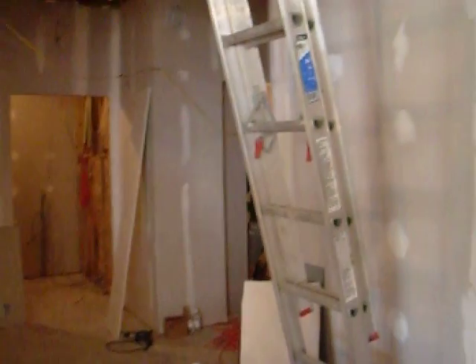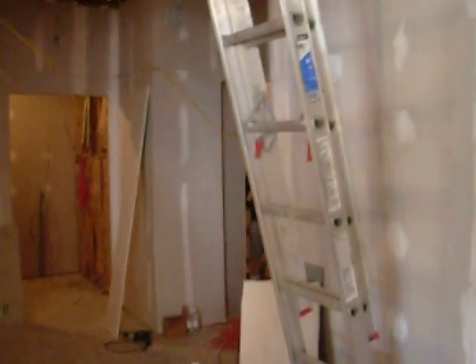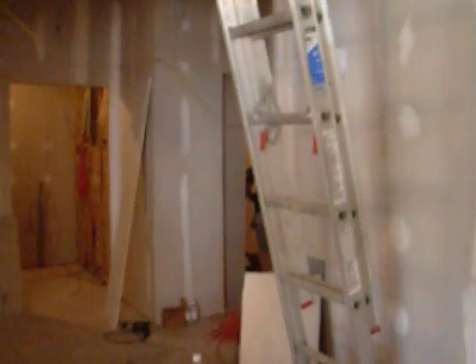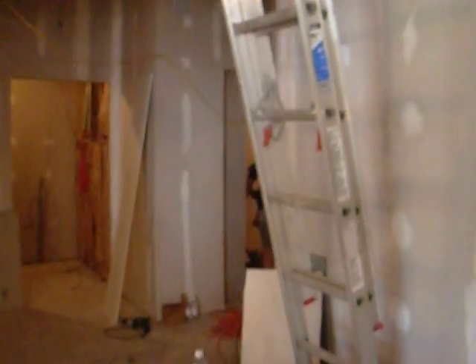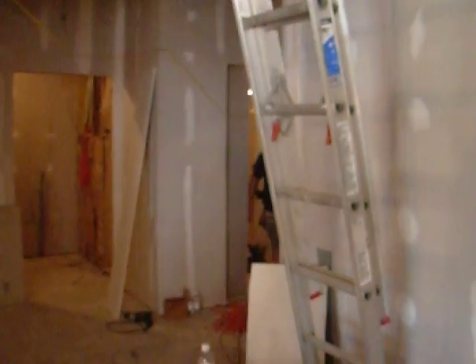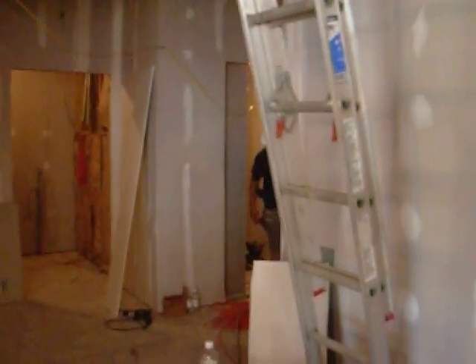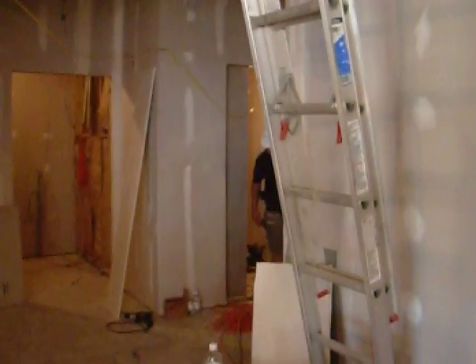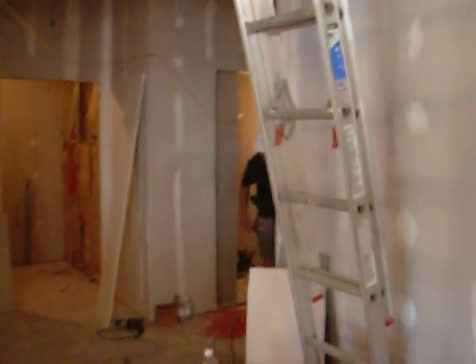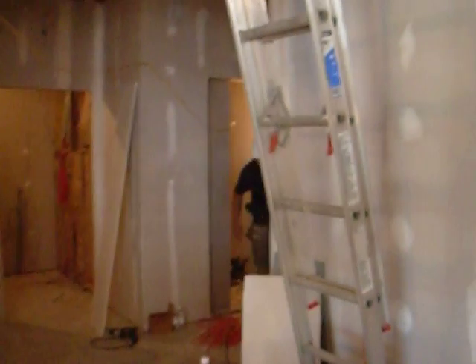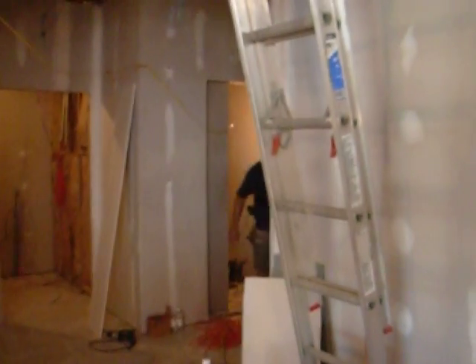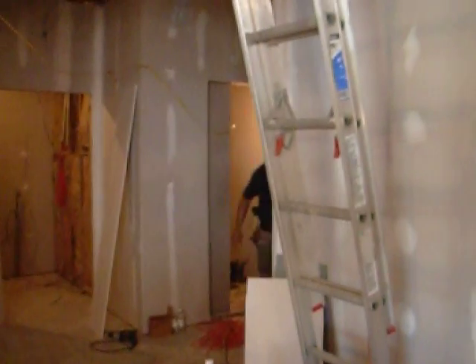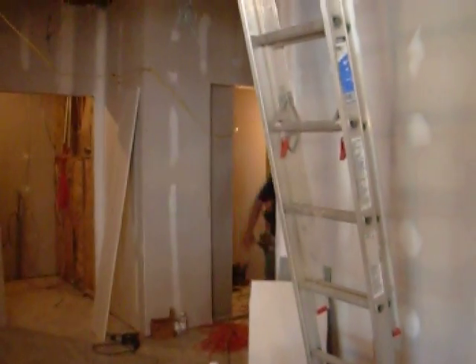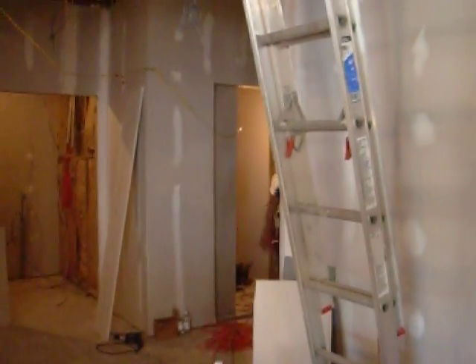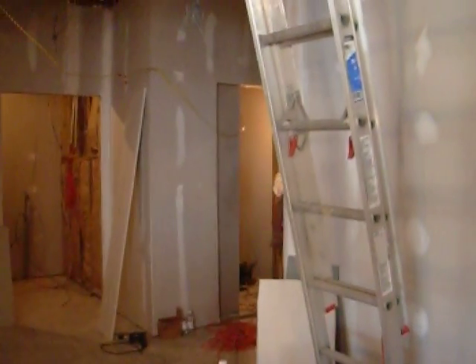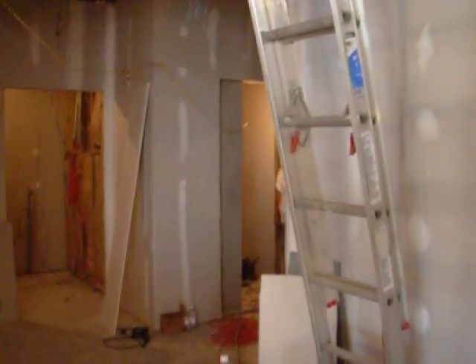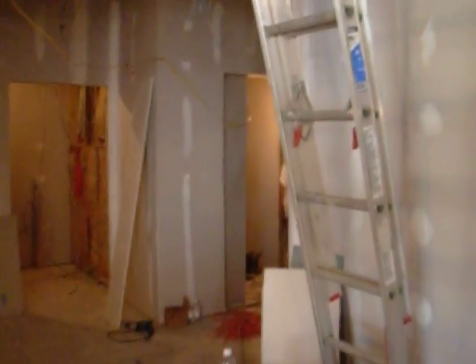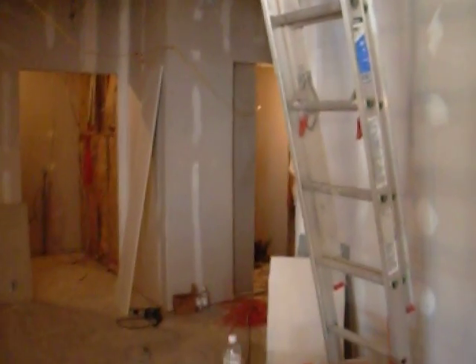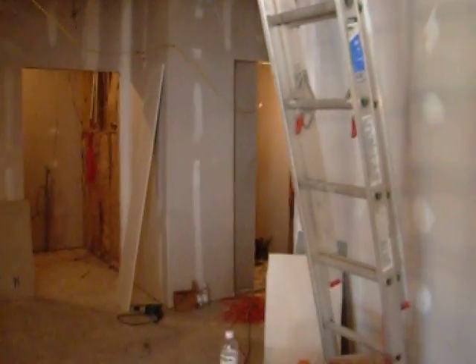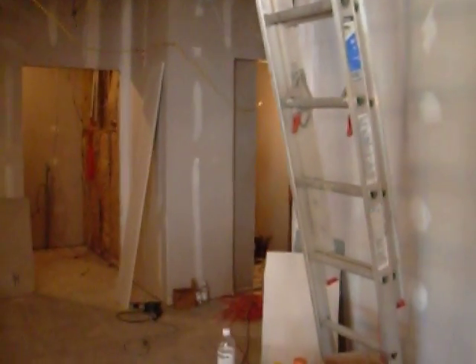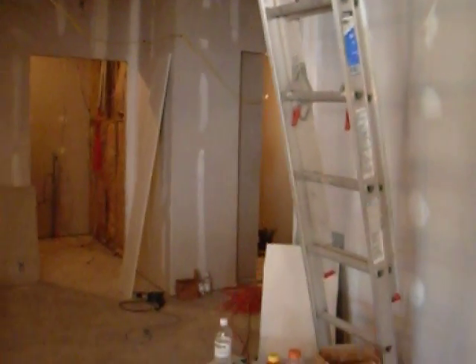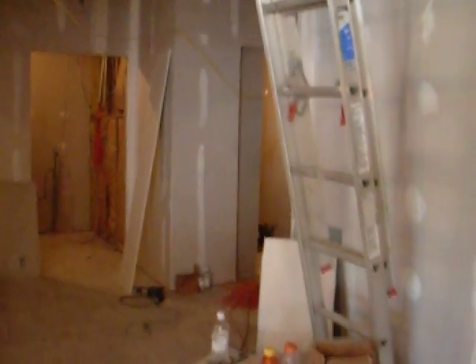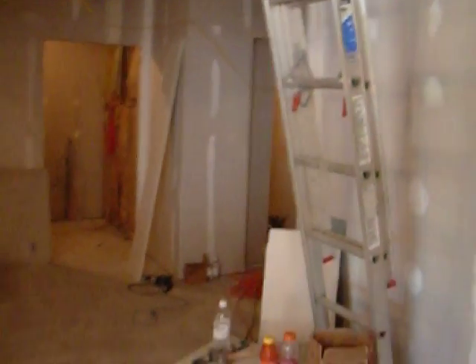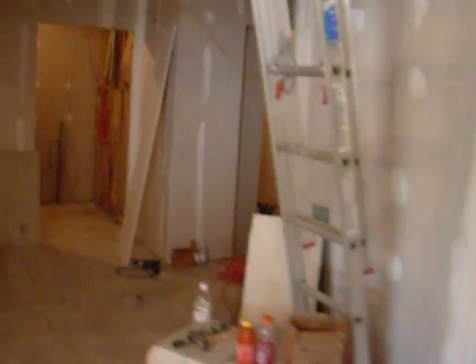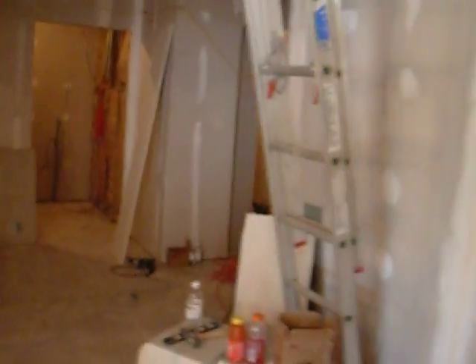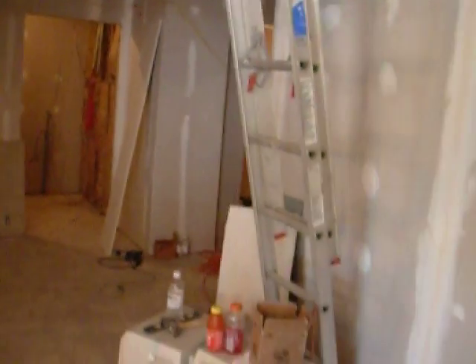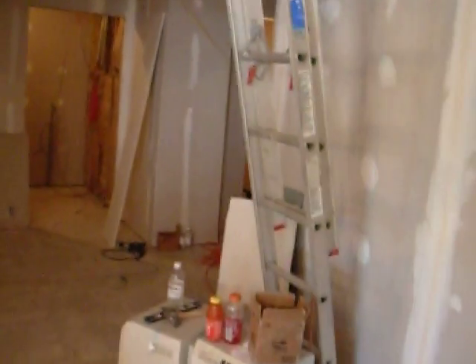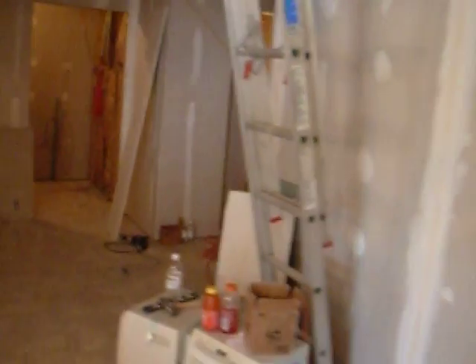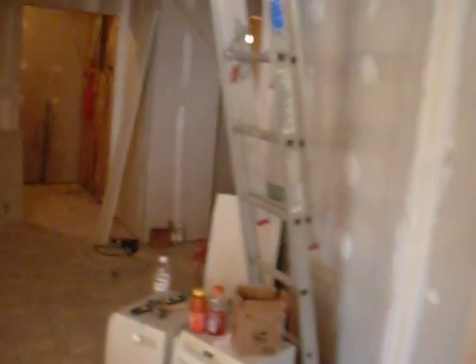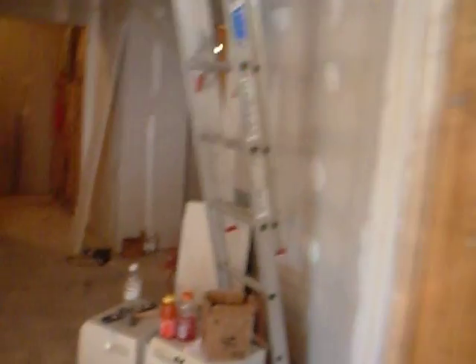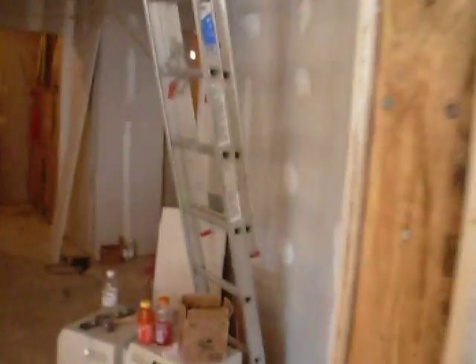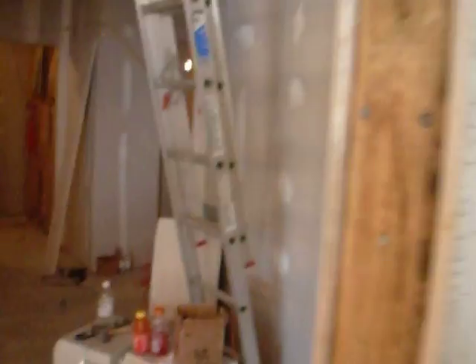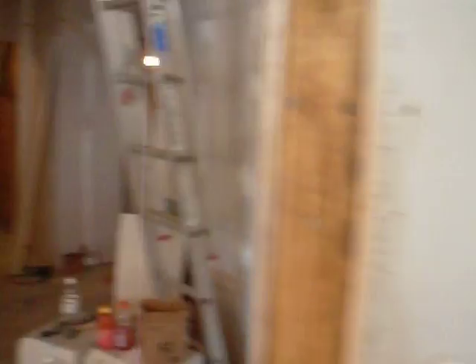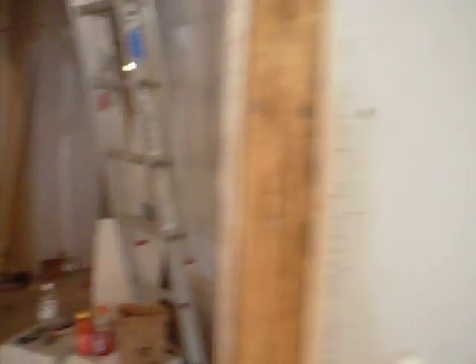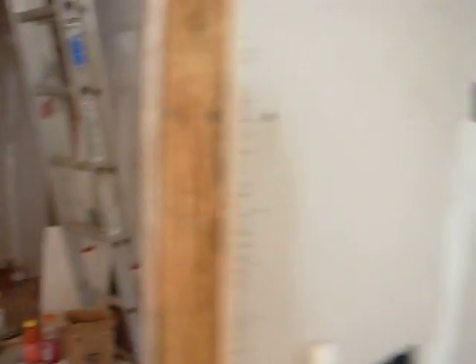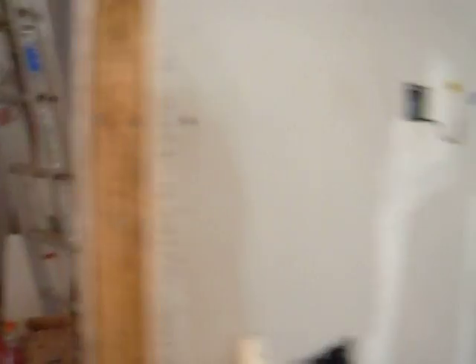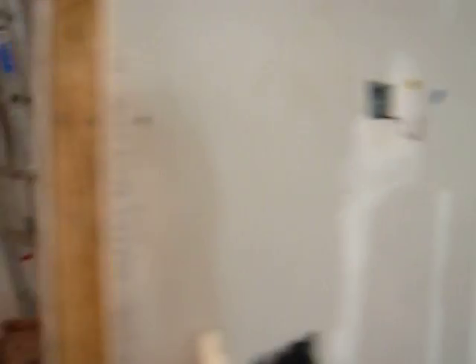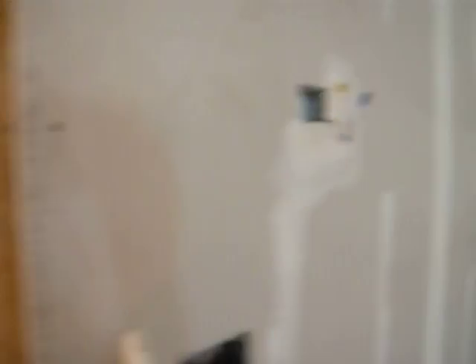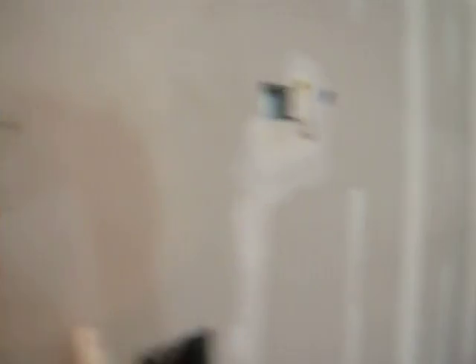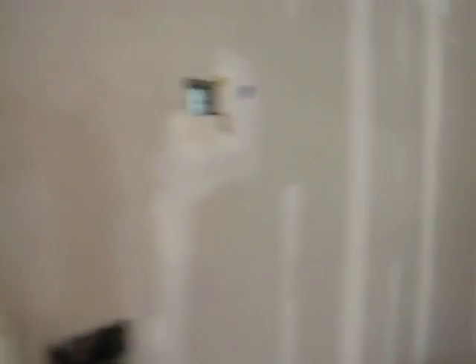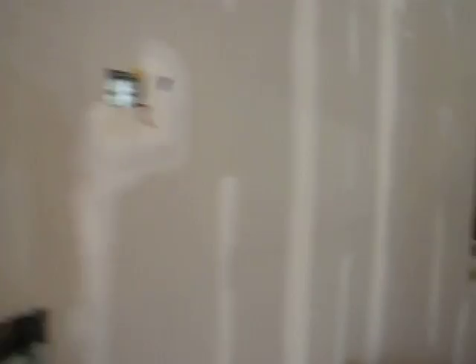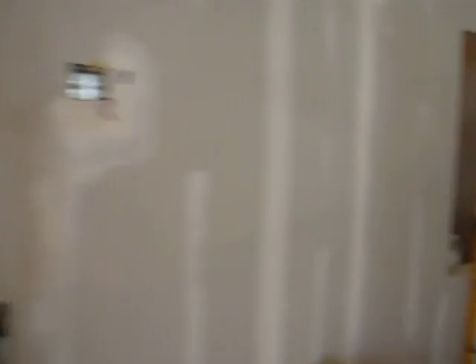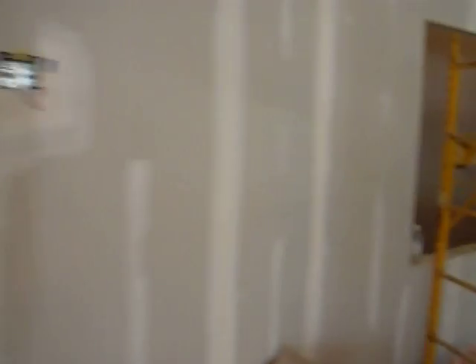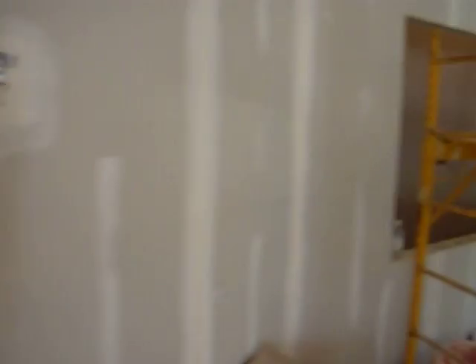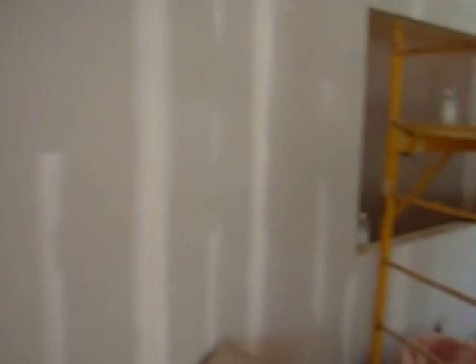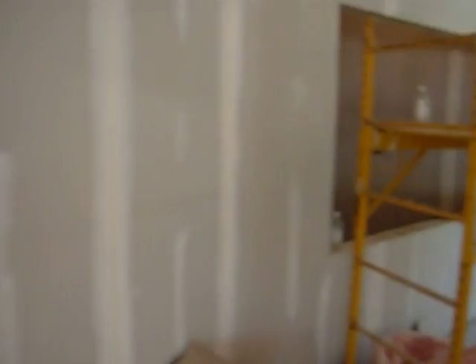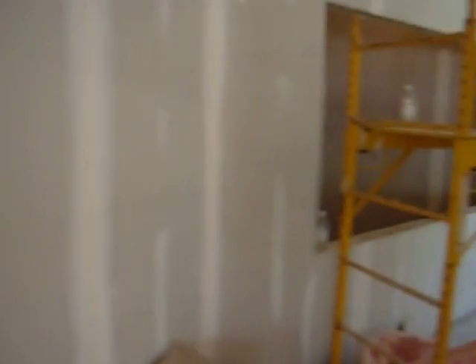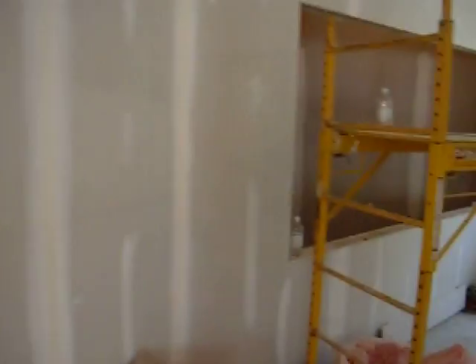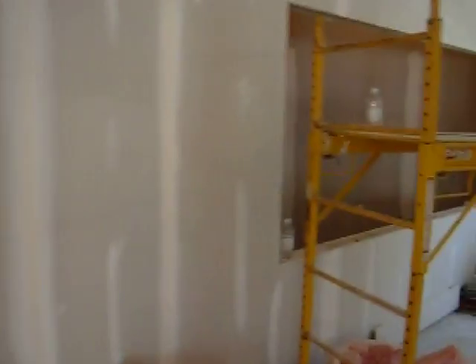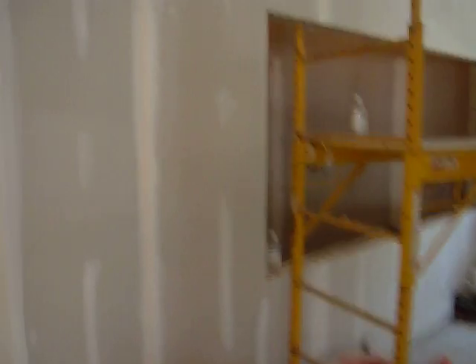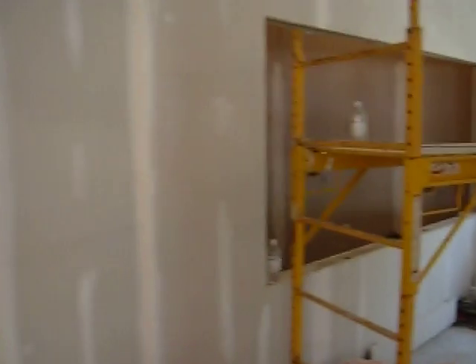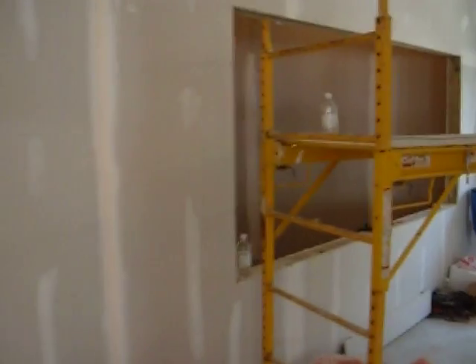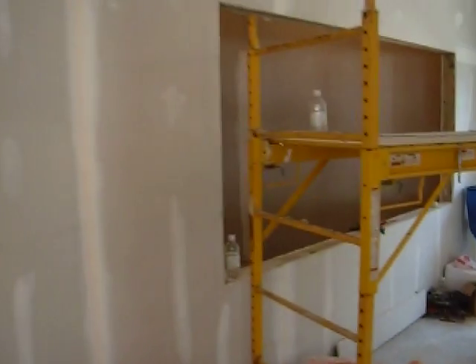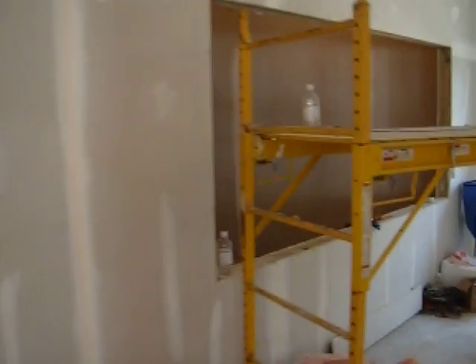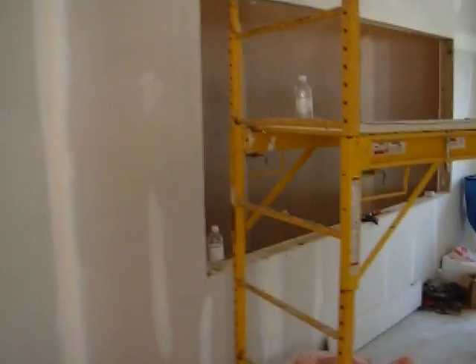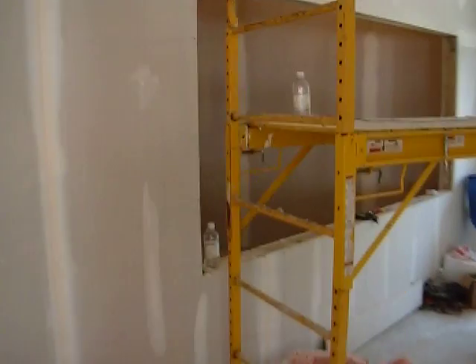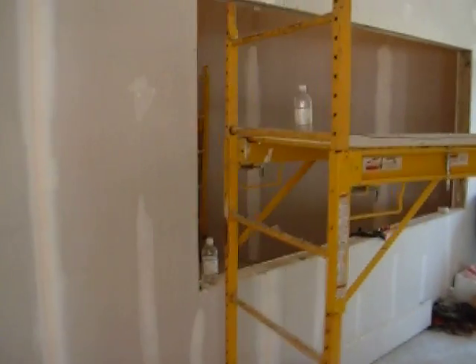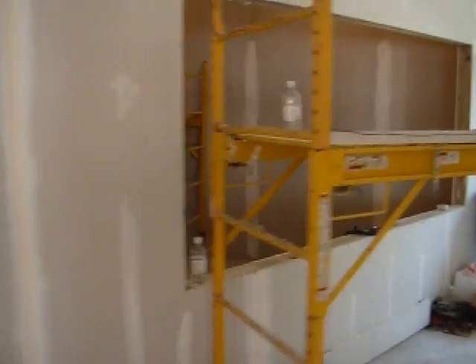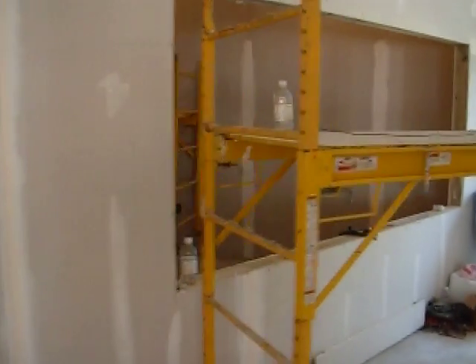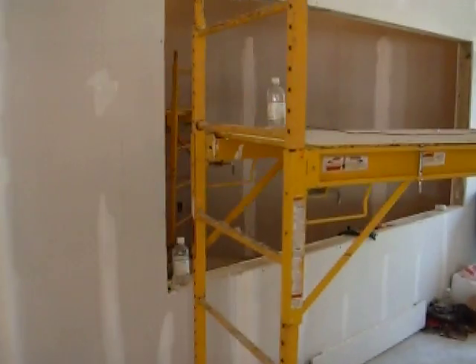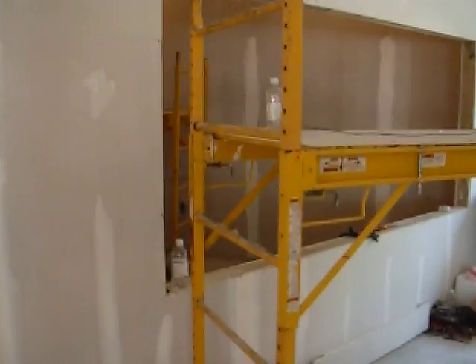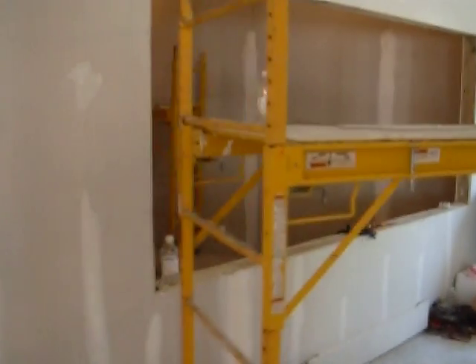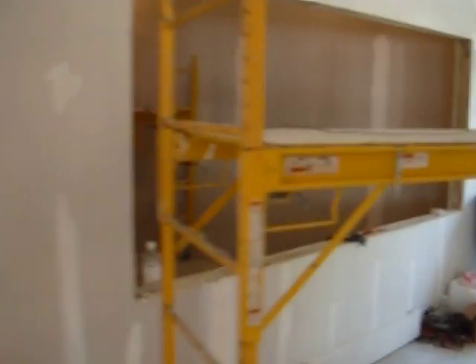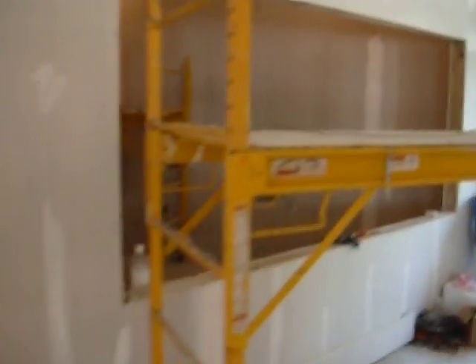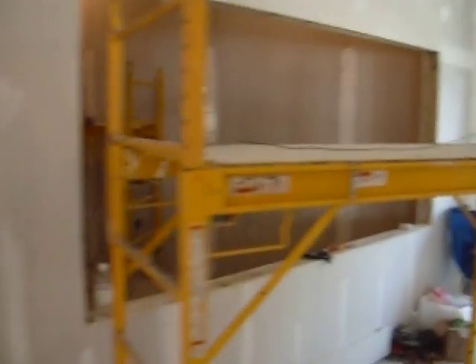Through that hallway is the B-School. It has a window opening into the main auditorium.